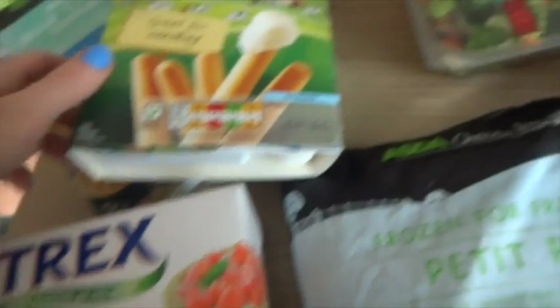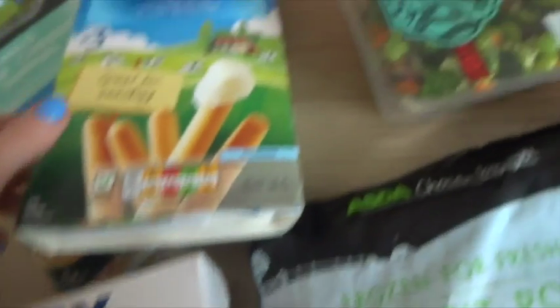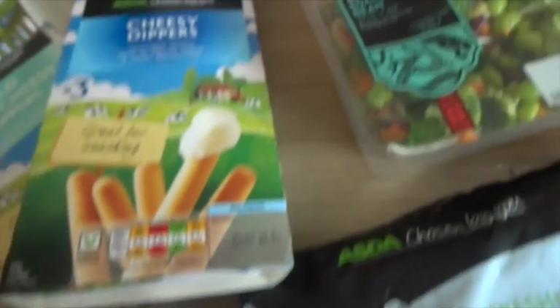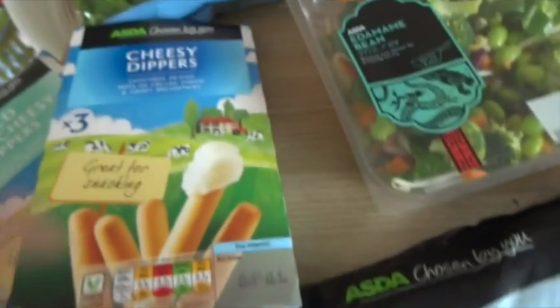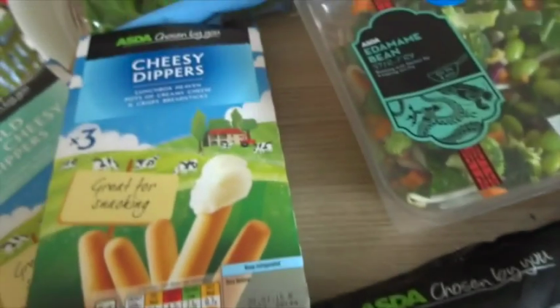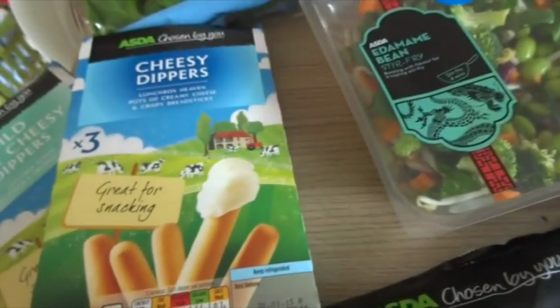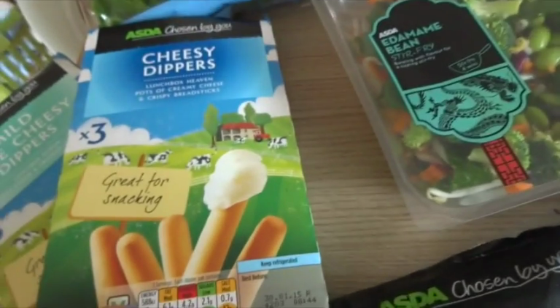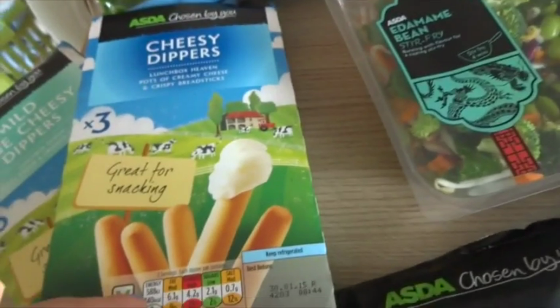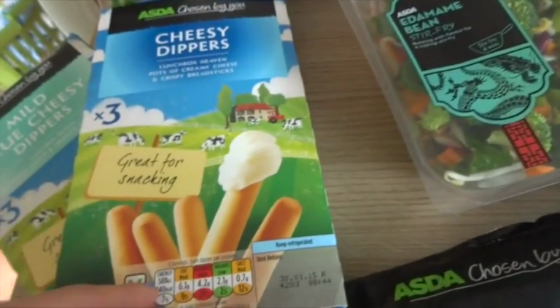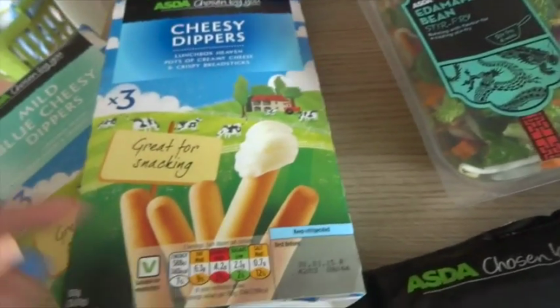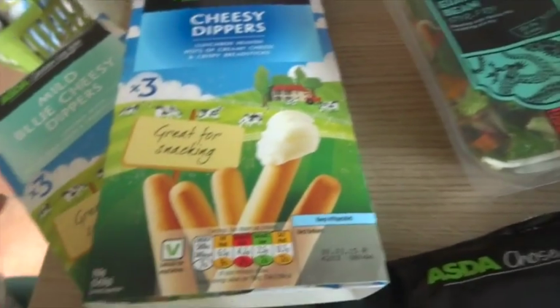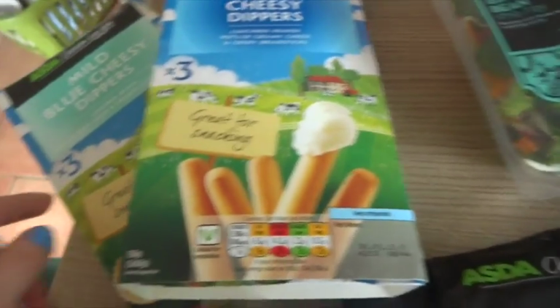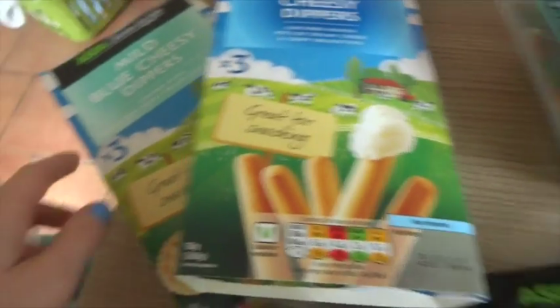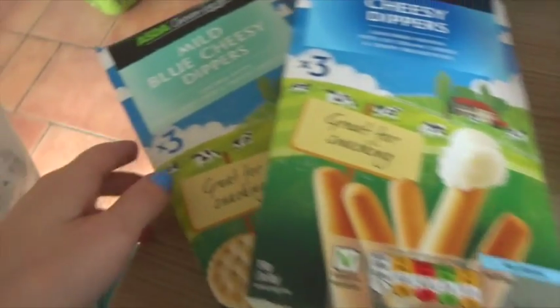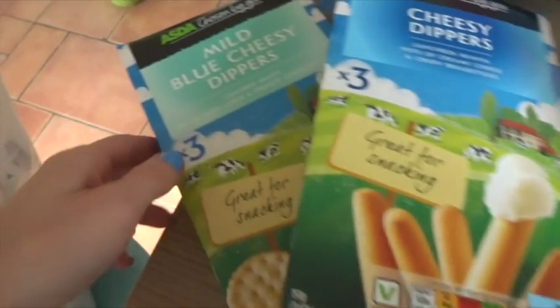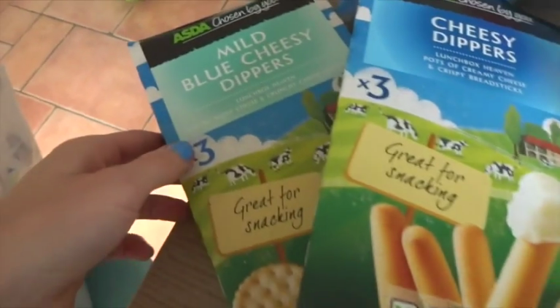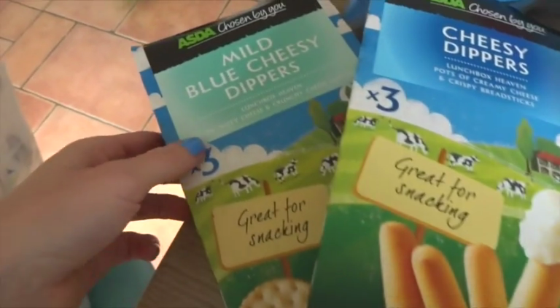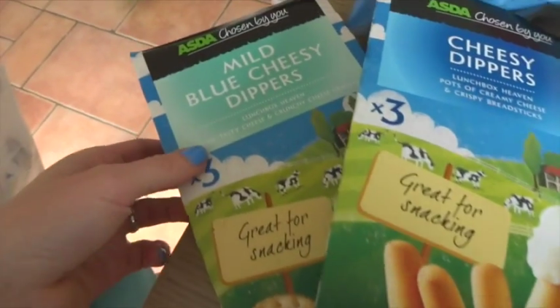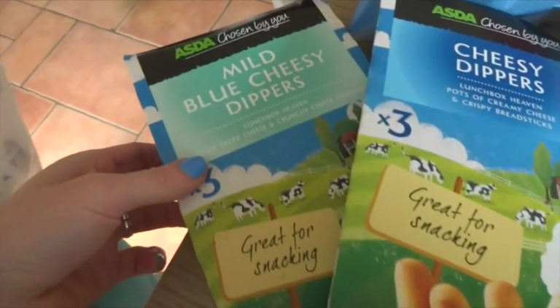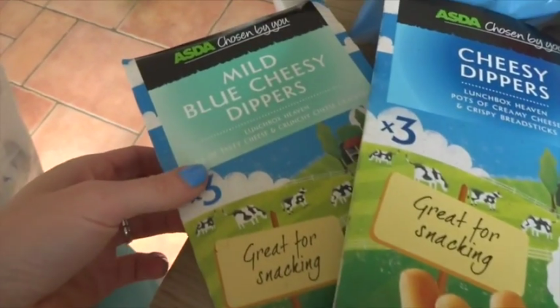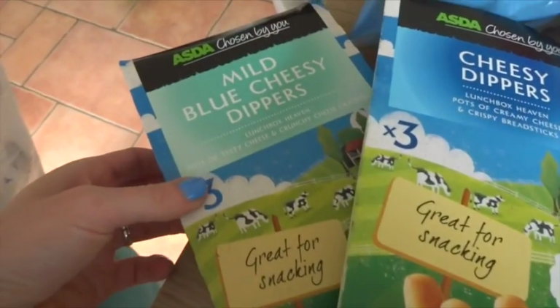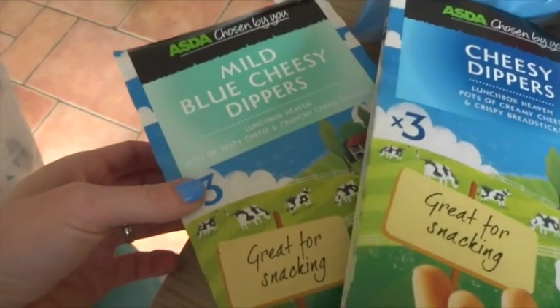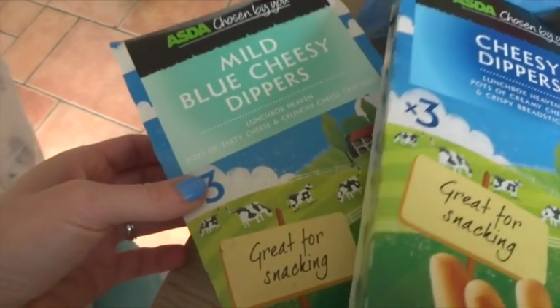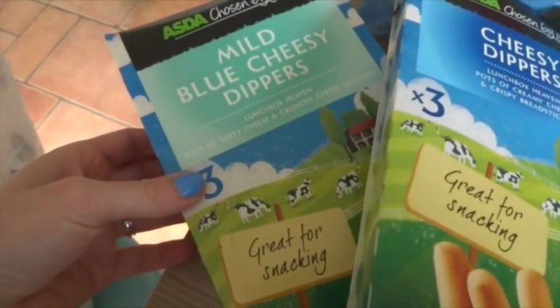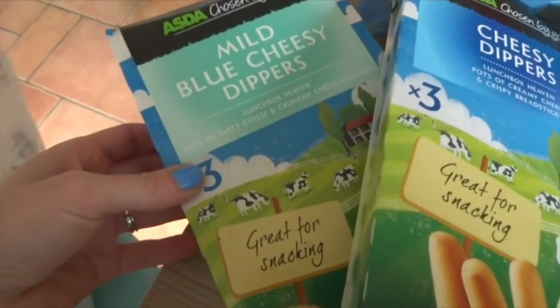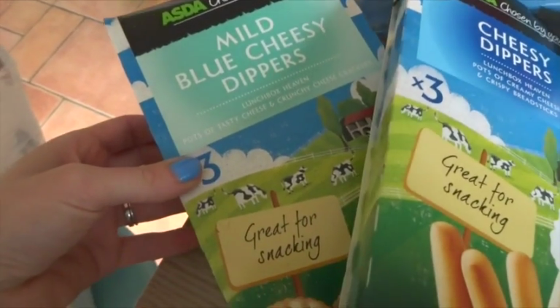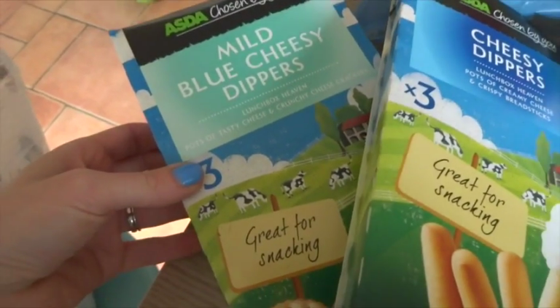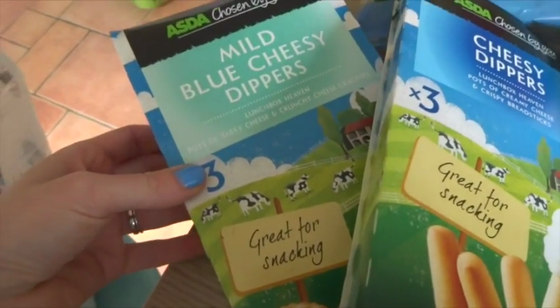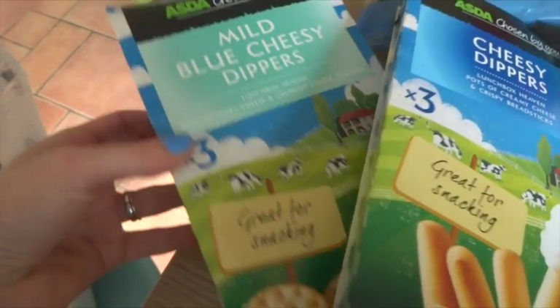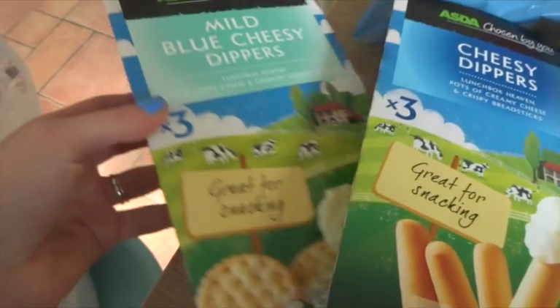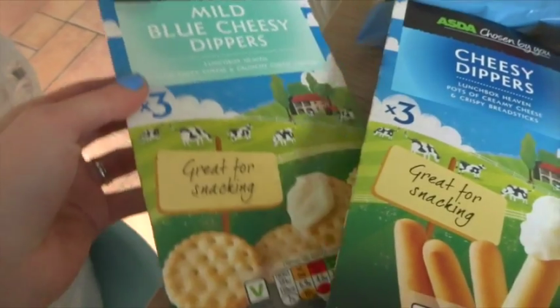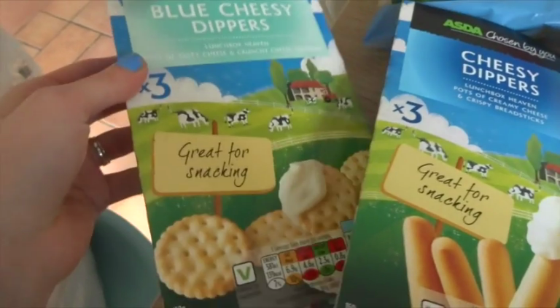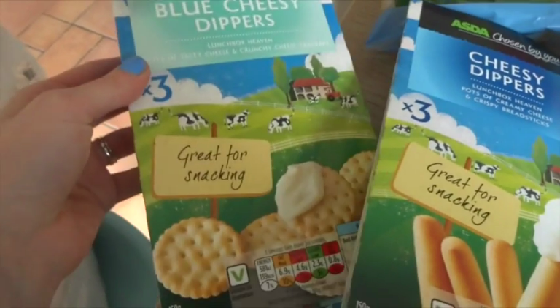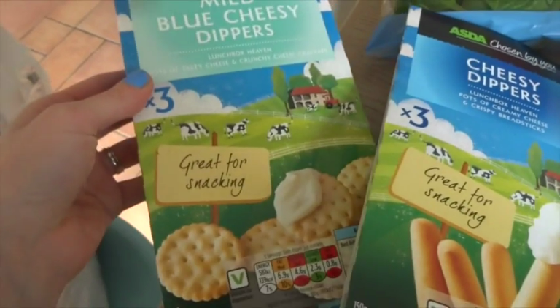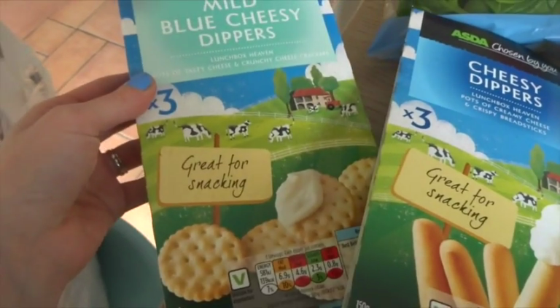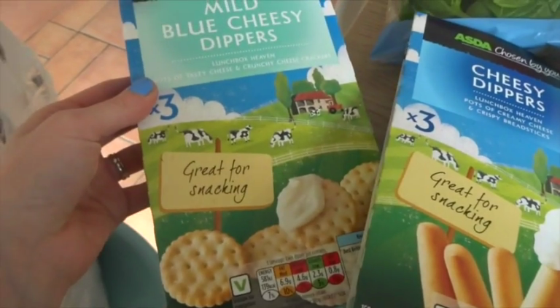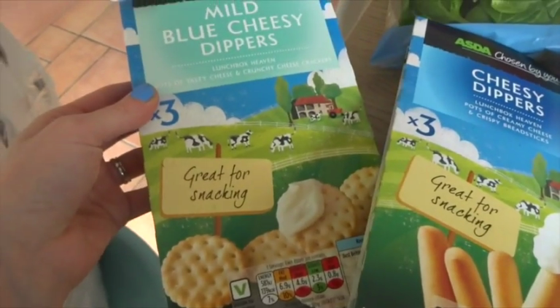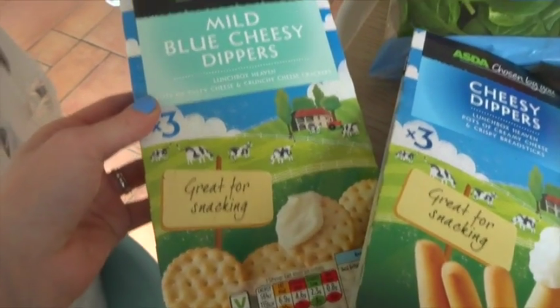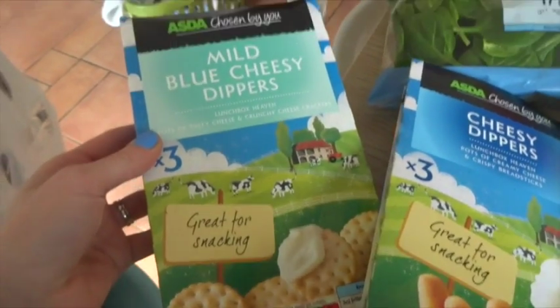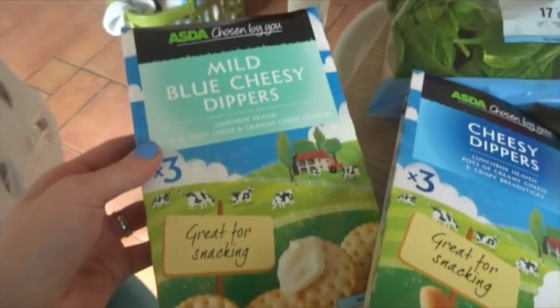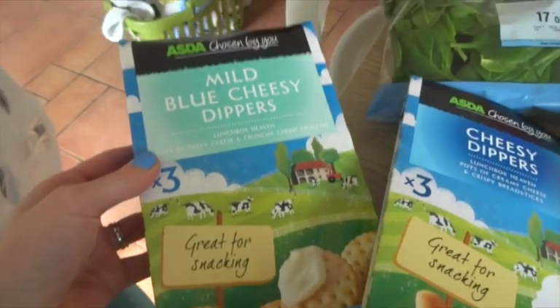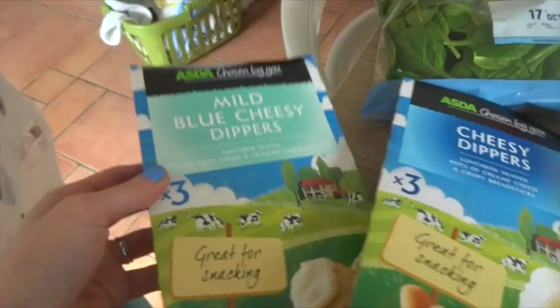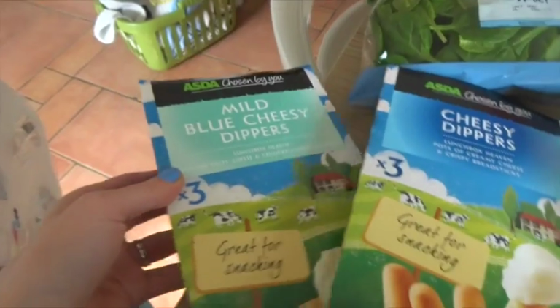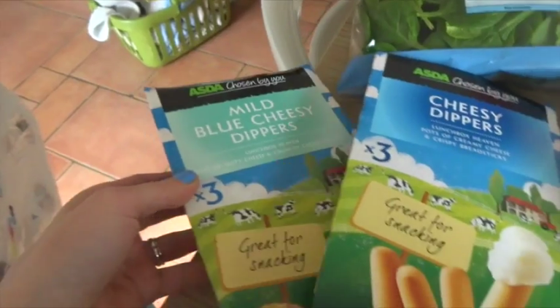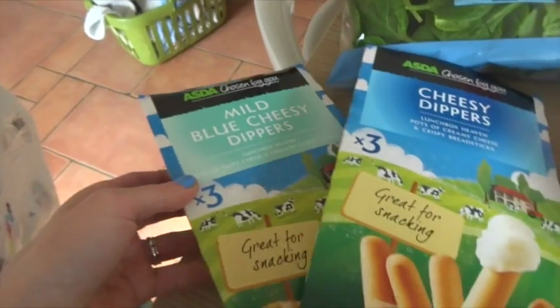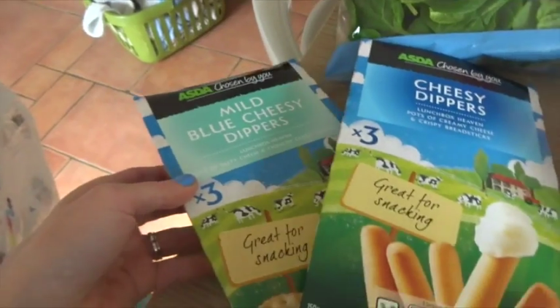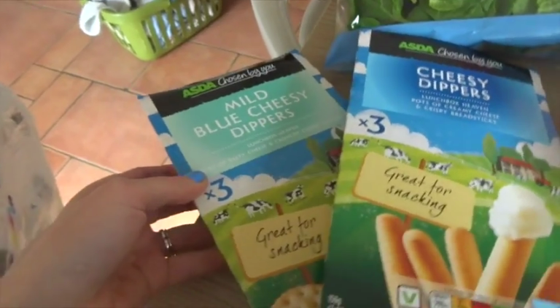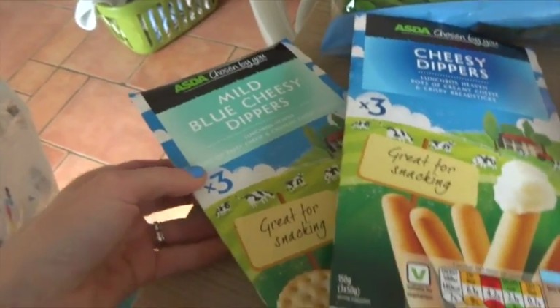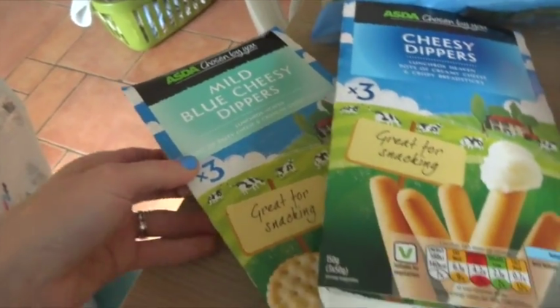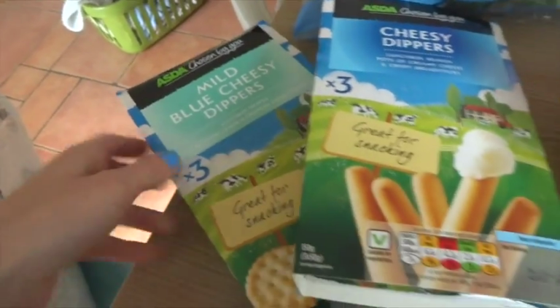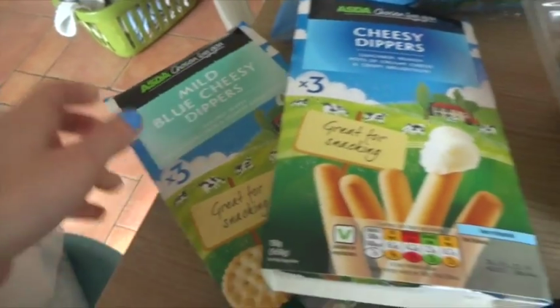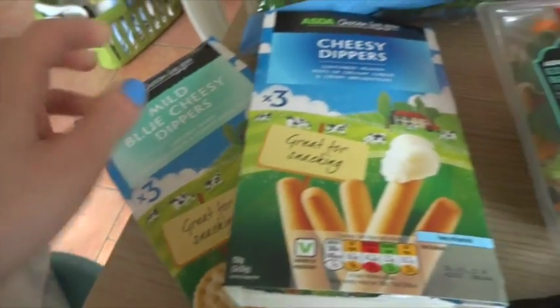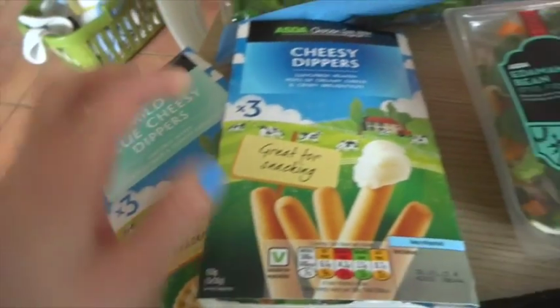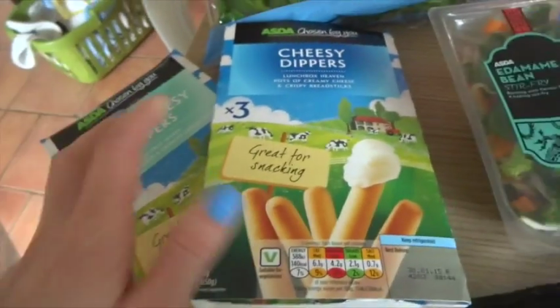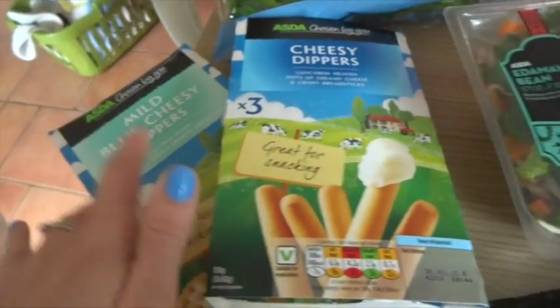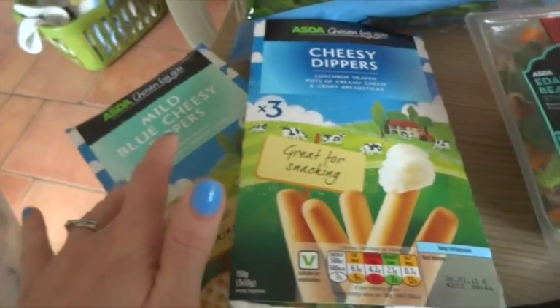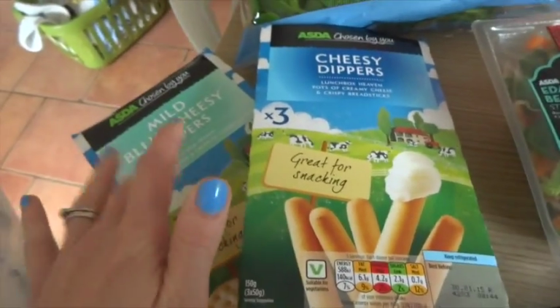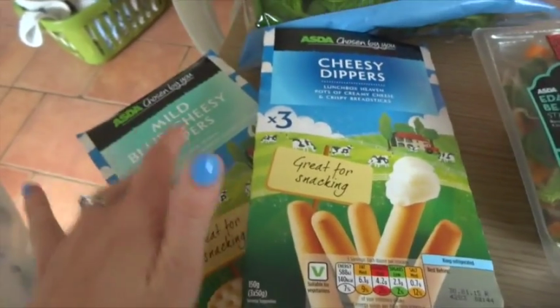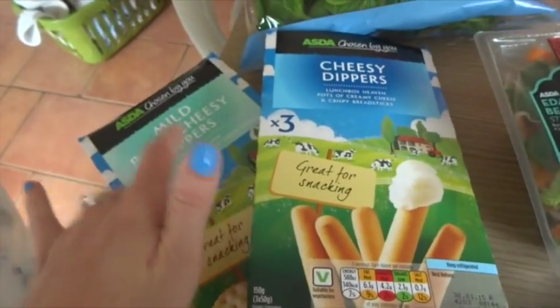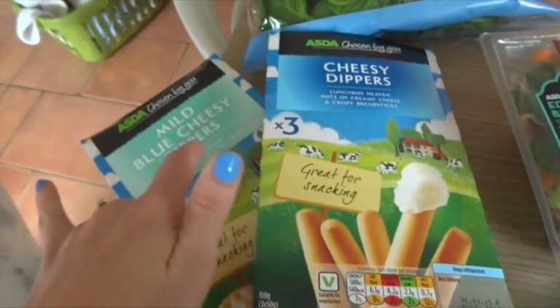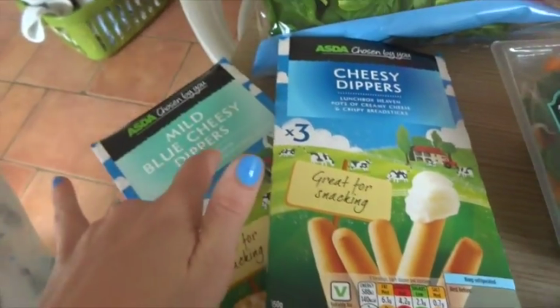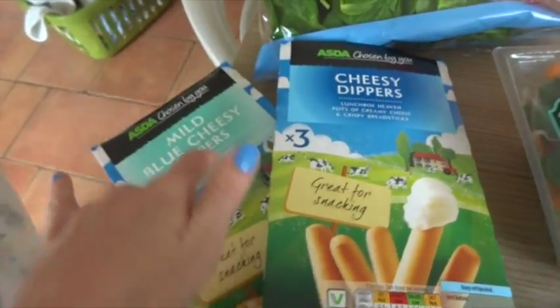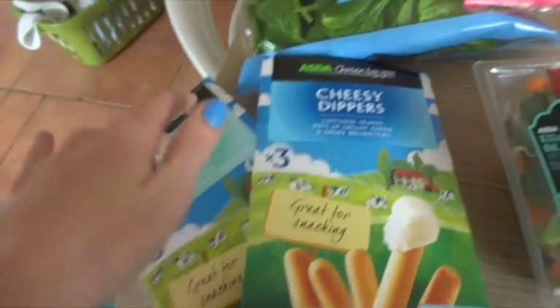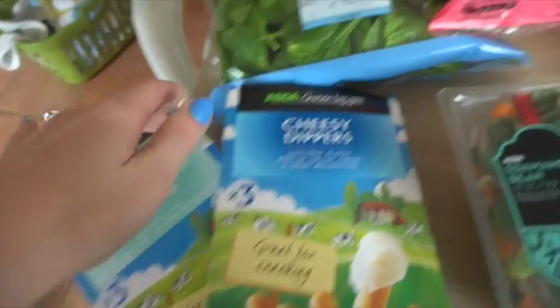I got cheesy dippers for the kids, and then I saw the blue cheesy dippers. I just thought, wow, I love blue cheese. That's a bit of a treat for me.